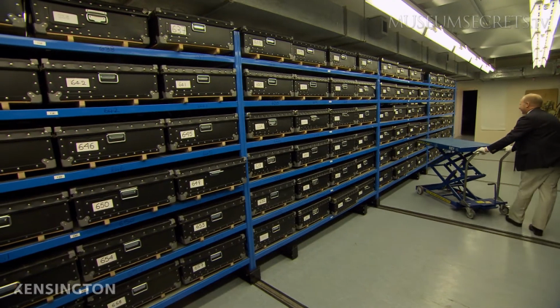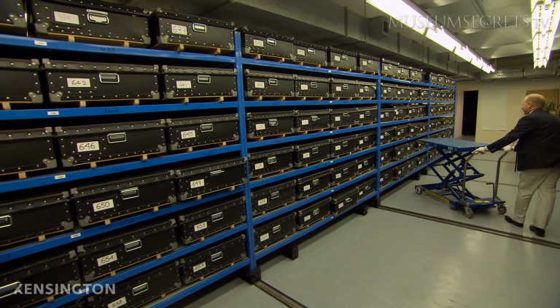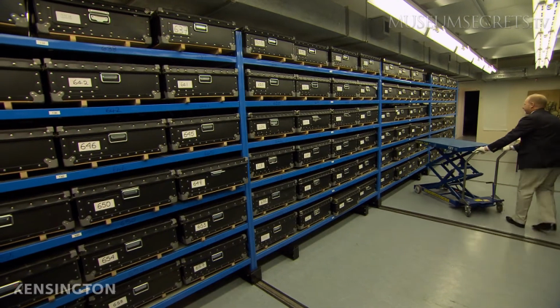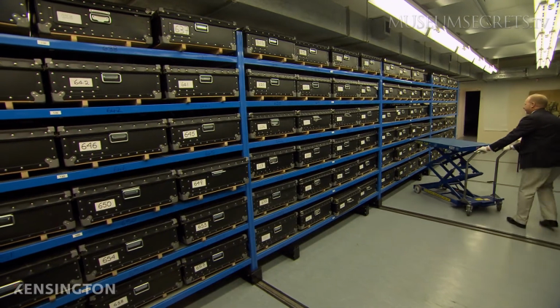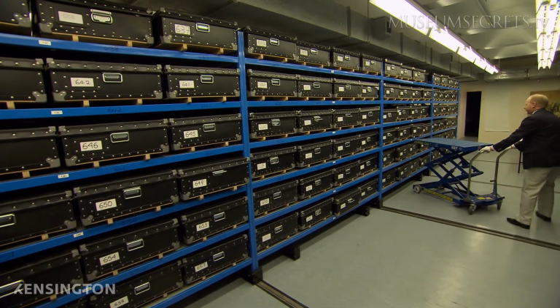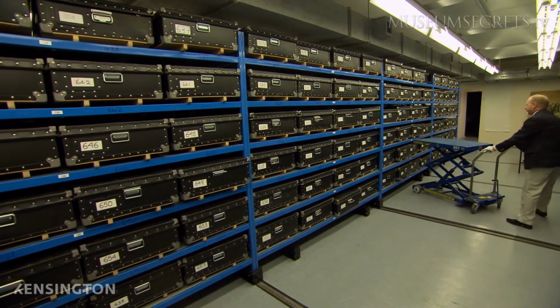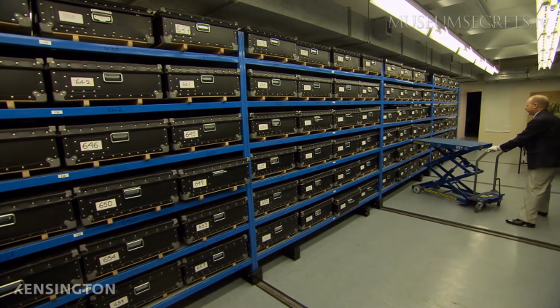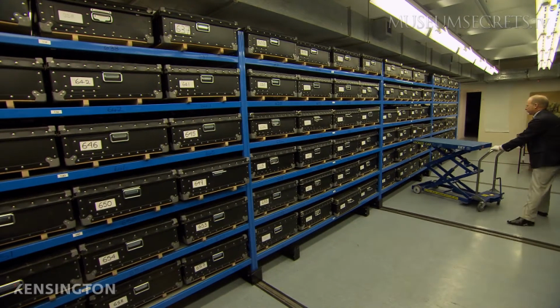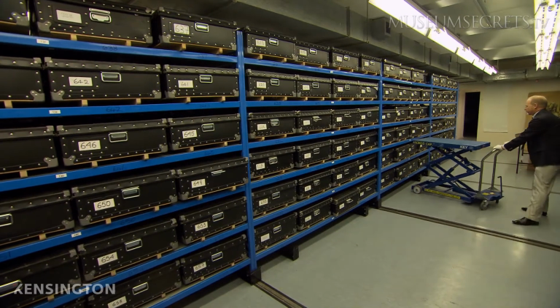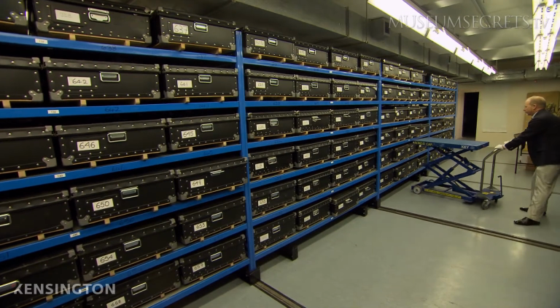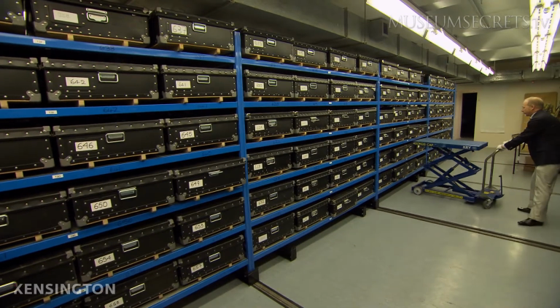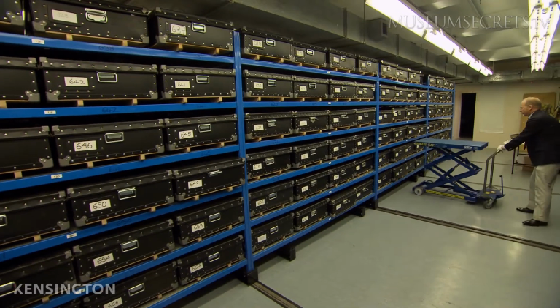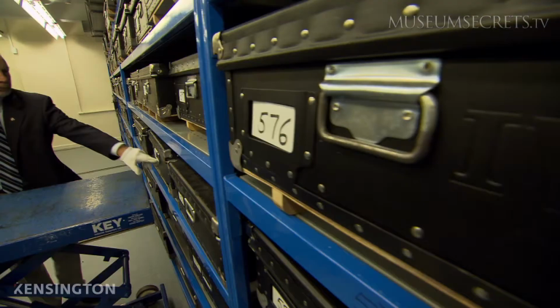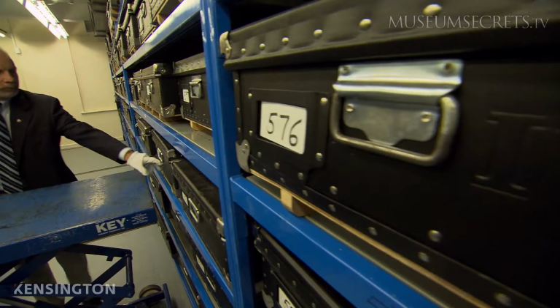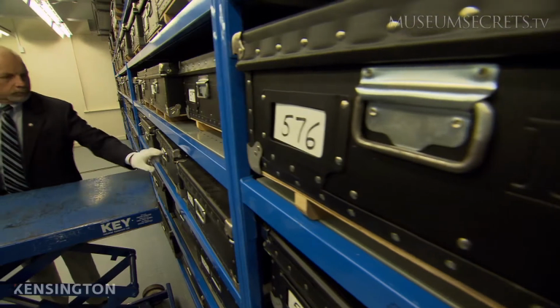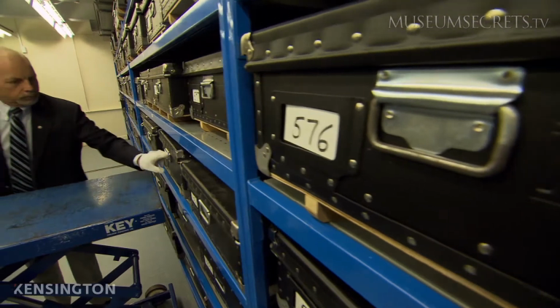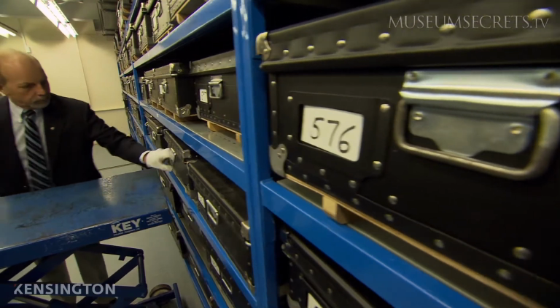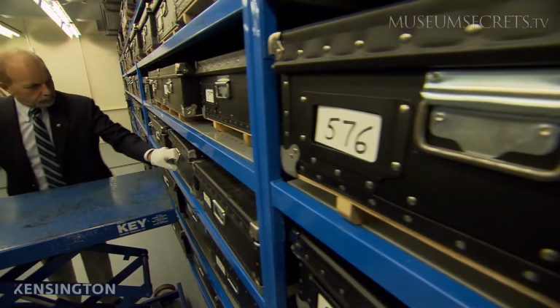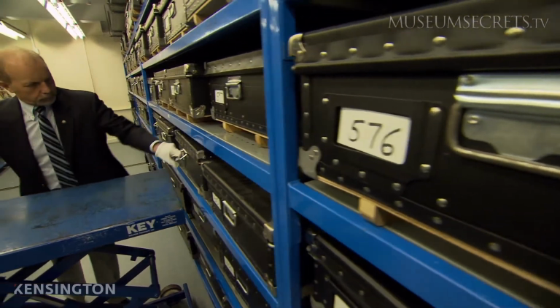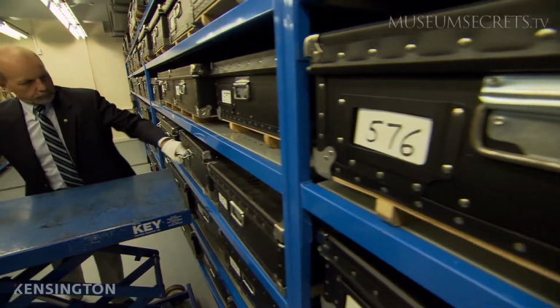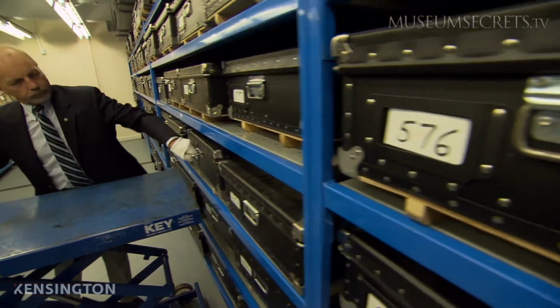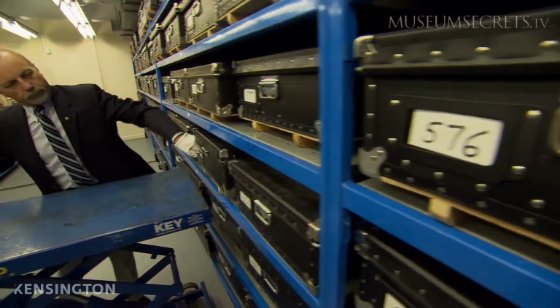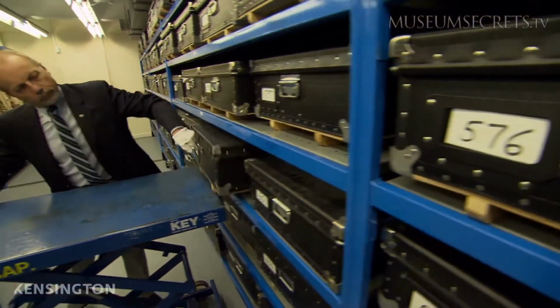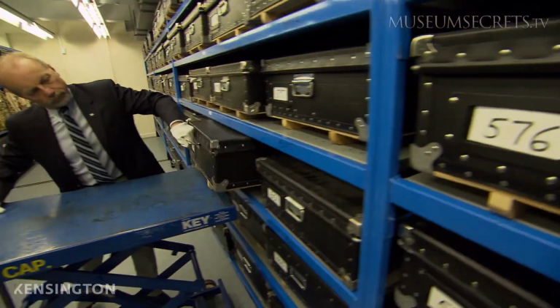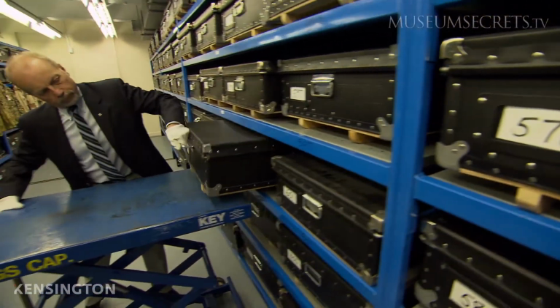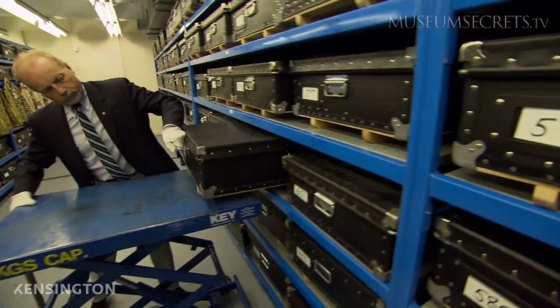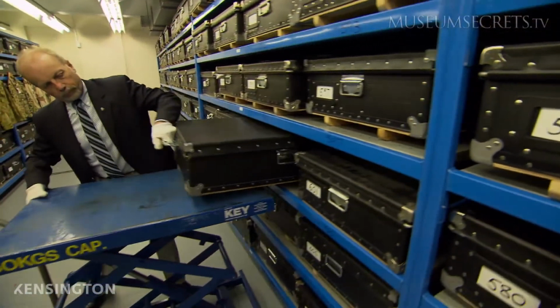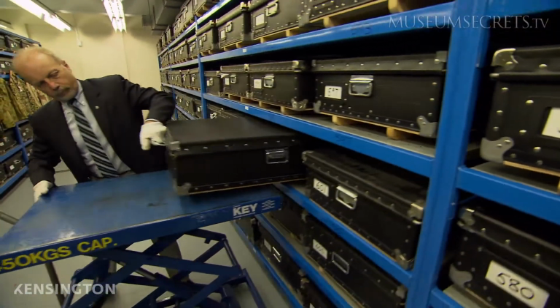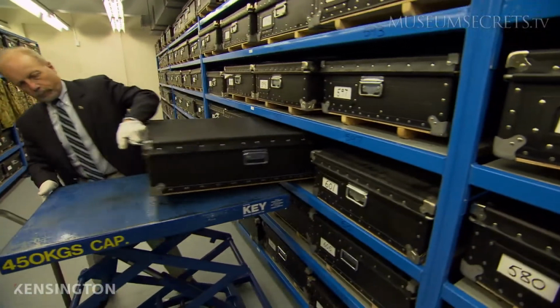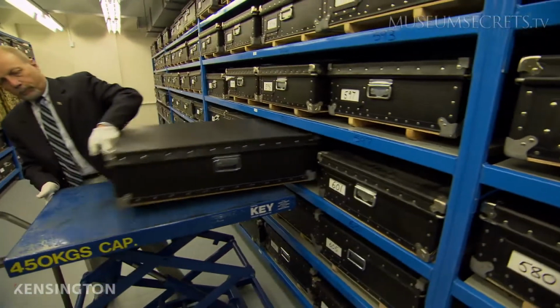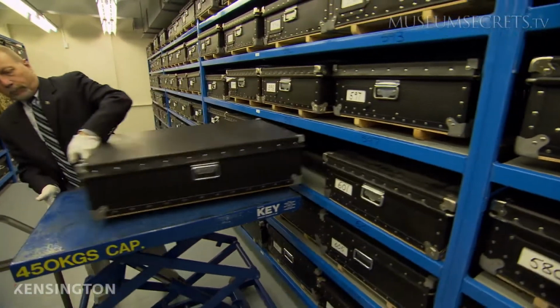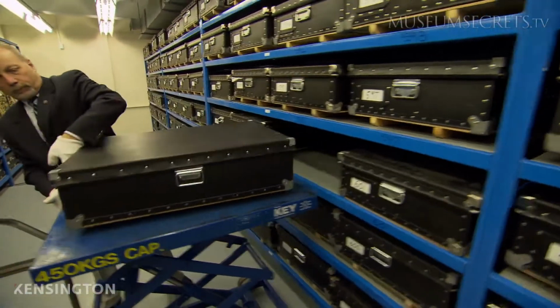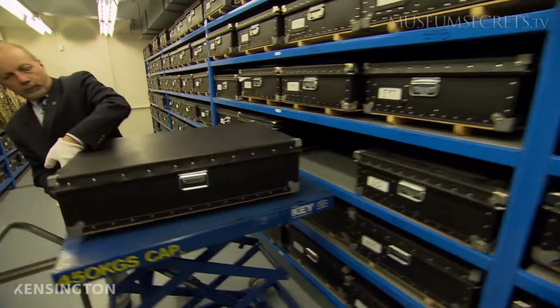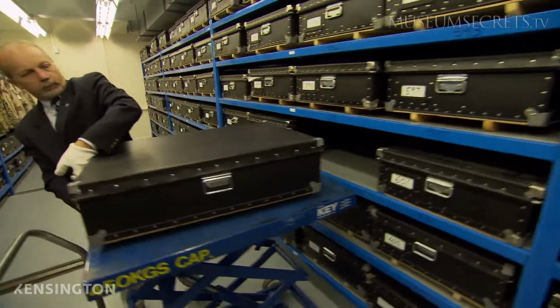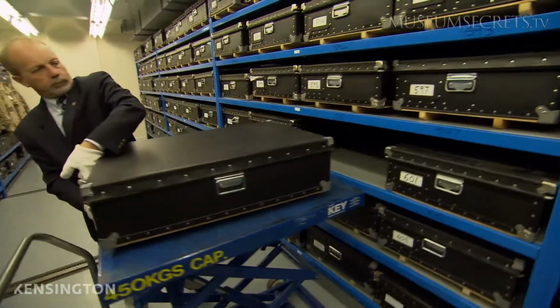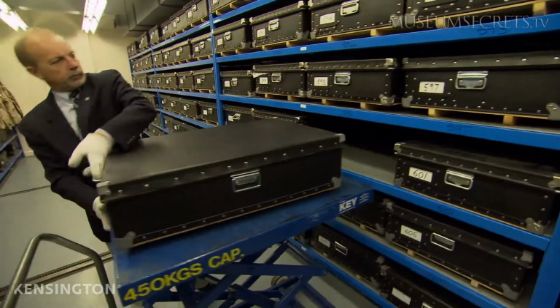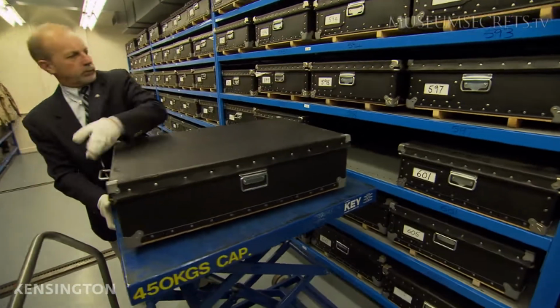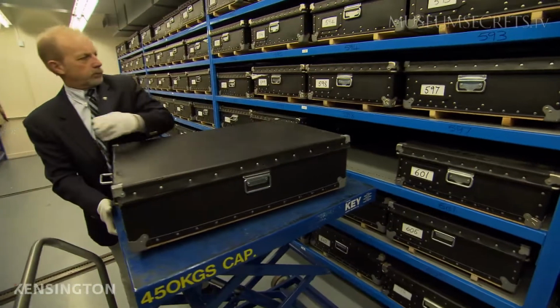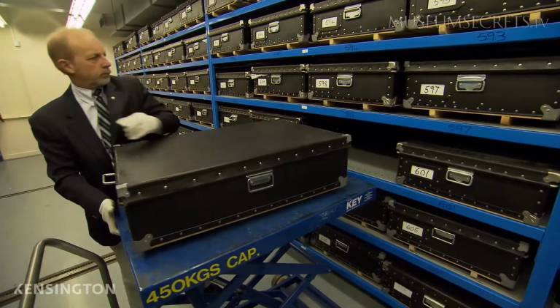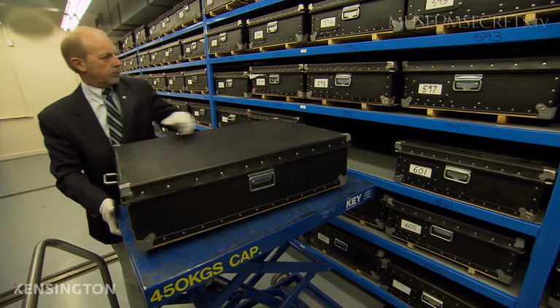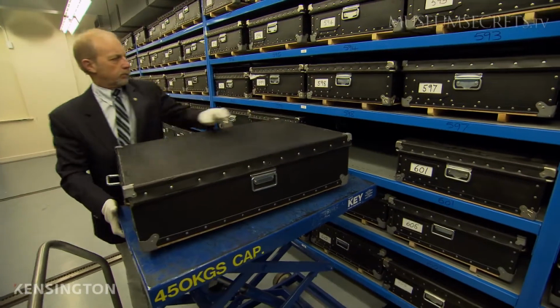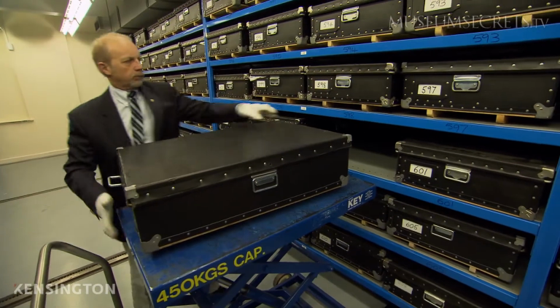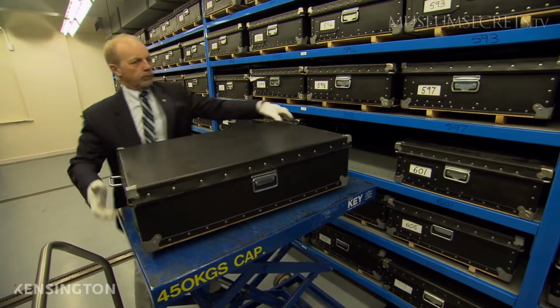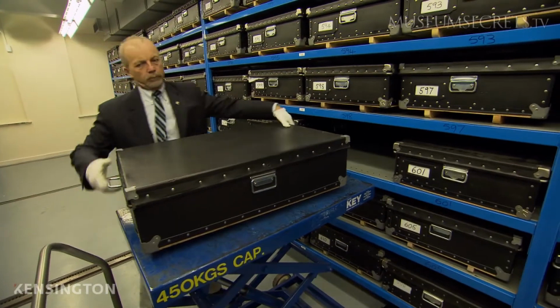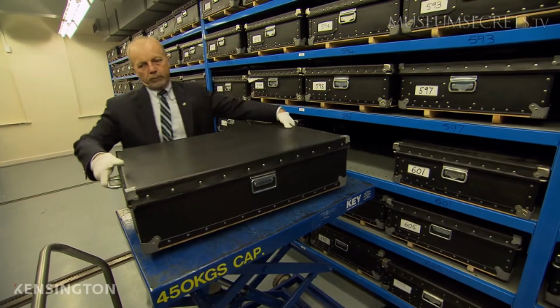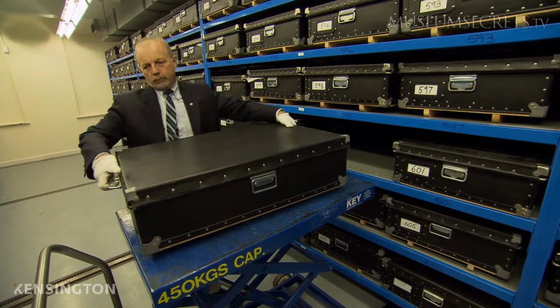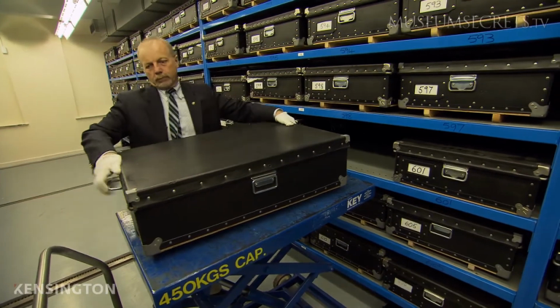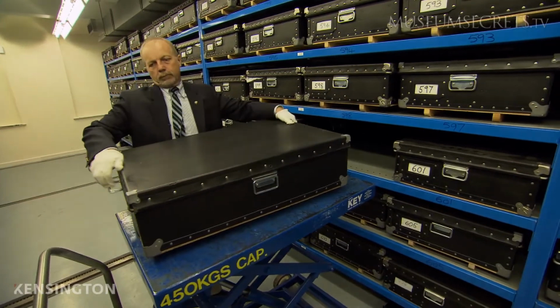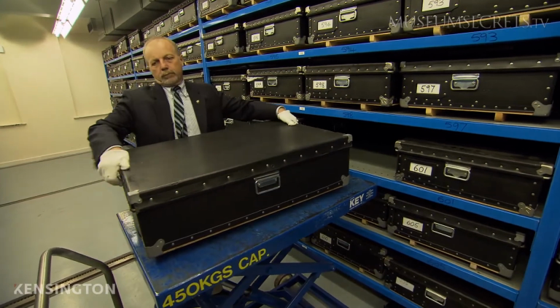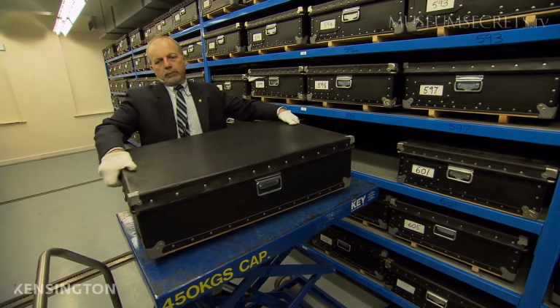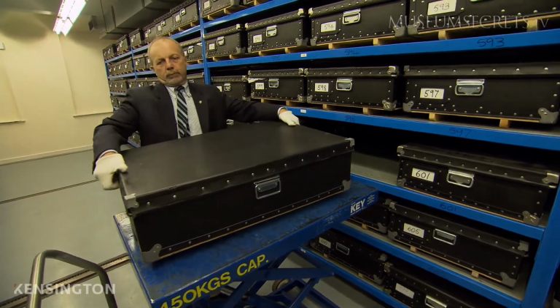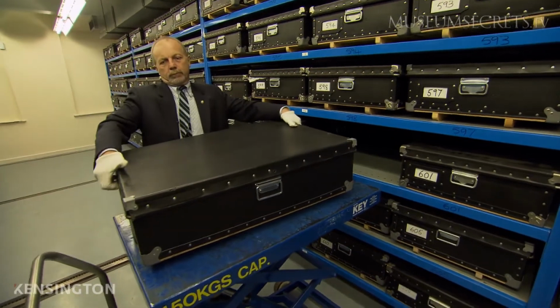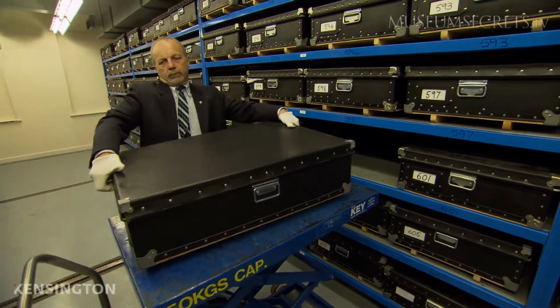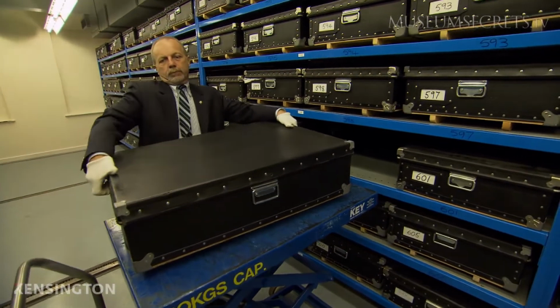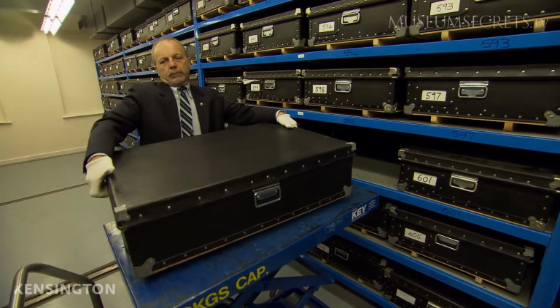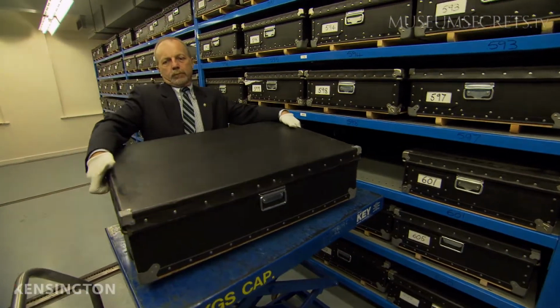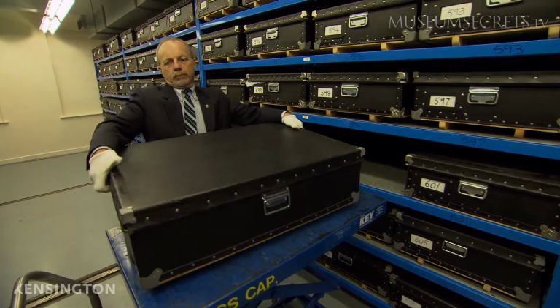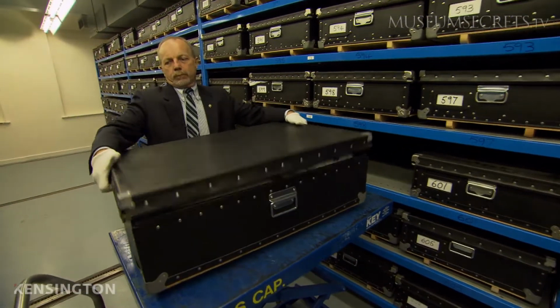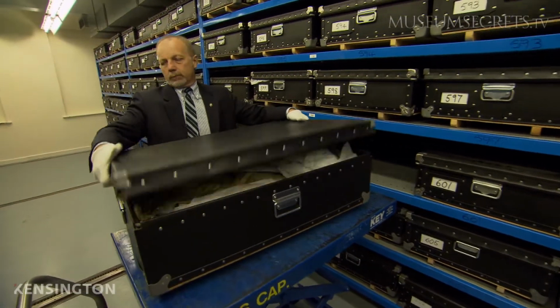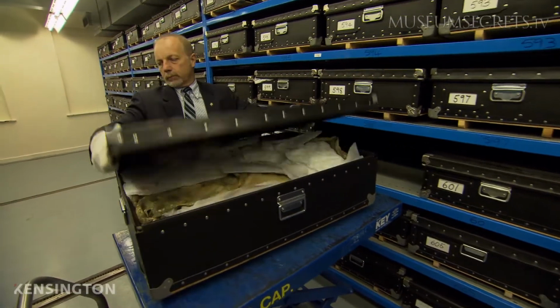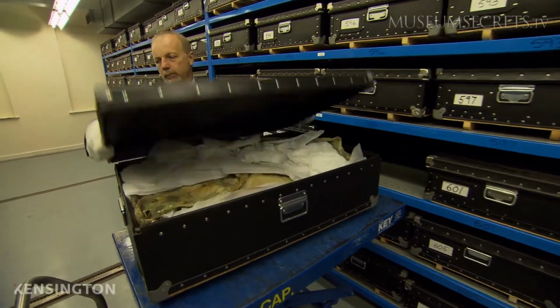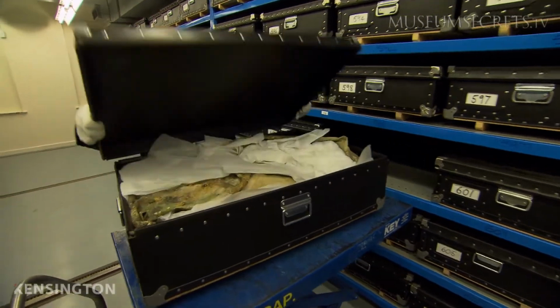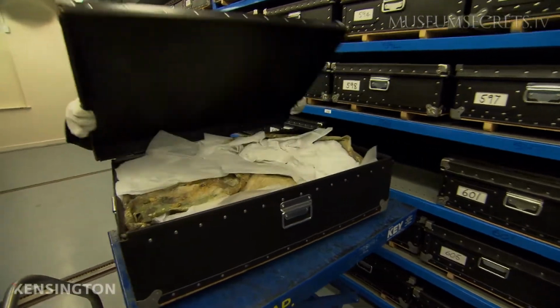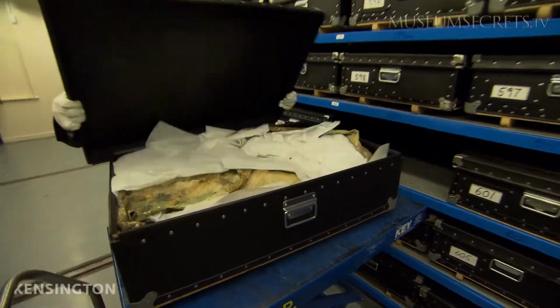Curator Martin Boswell of the Duxford branch of the Imperial War Museum is an expert in the history of military camouflage.